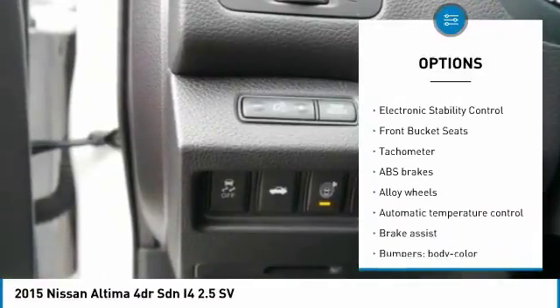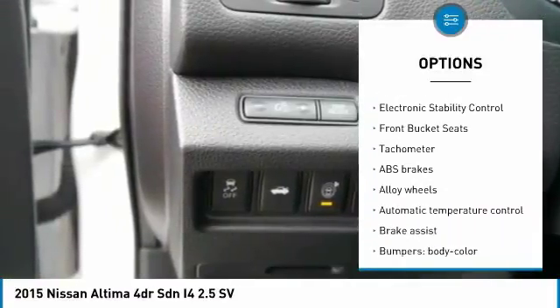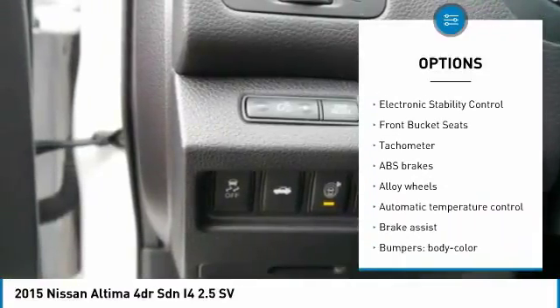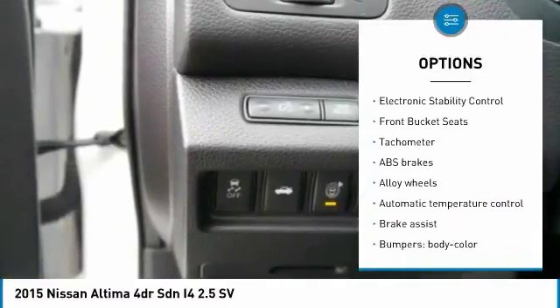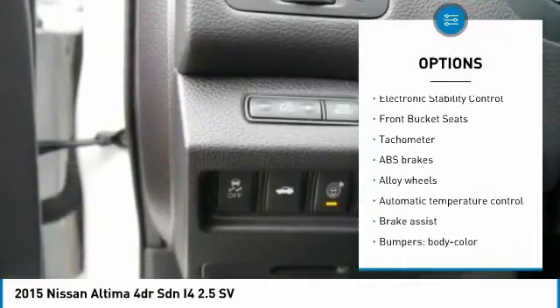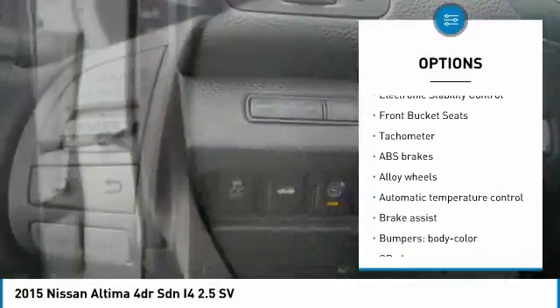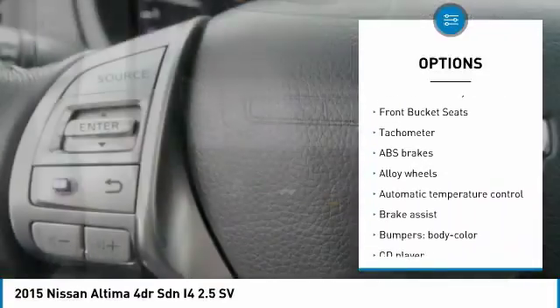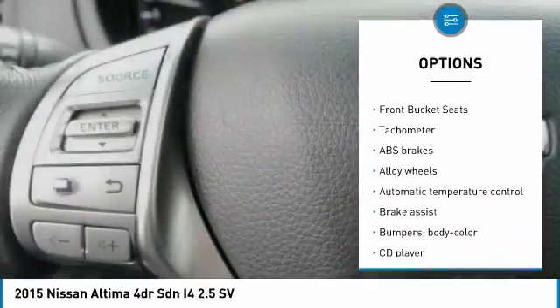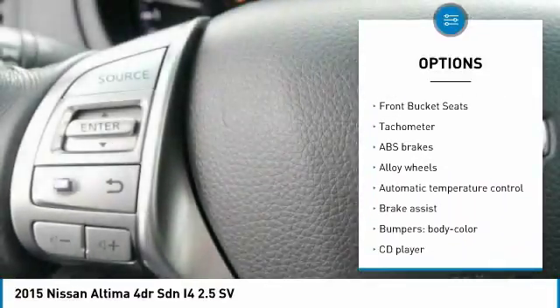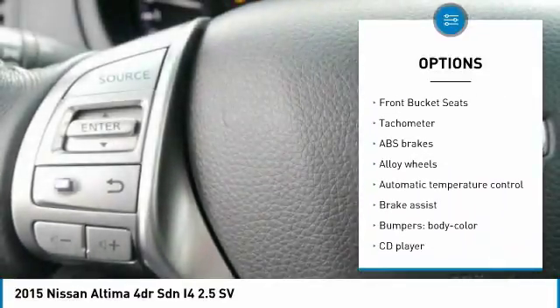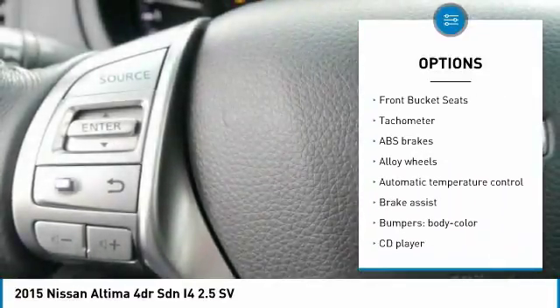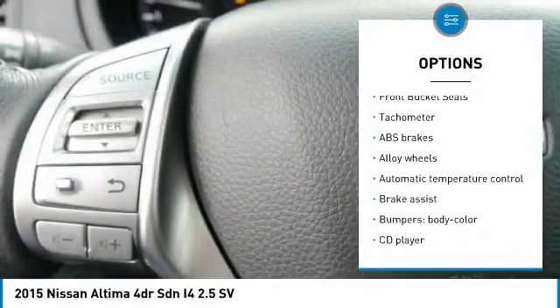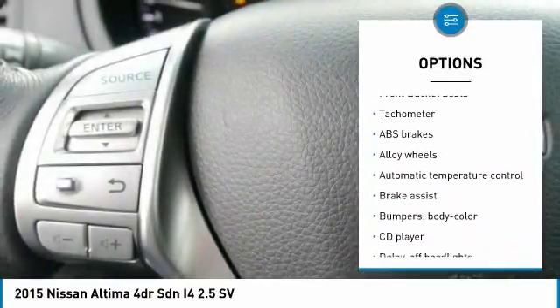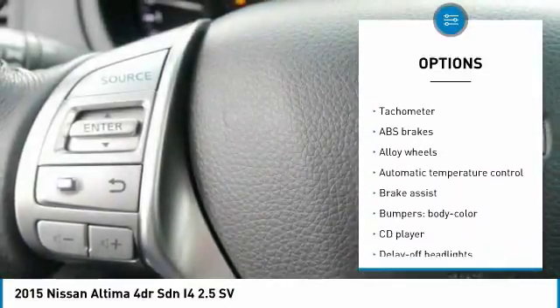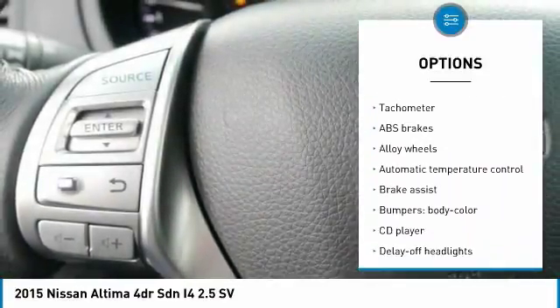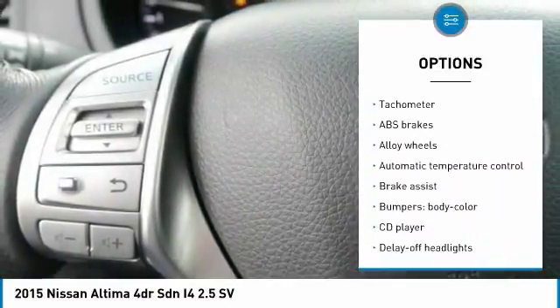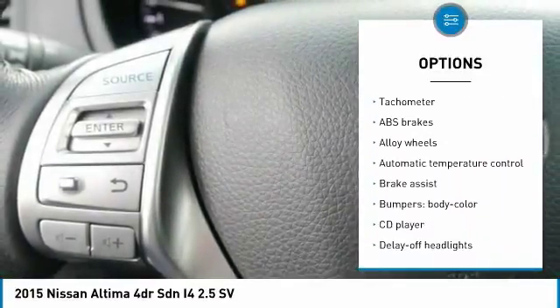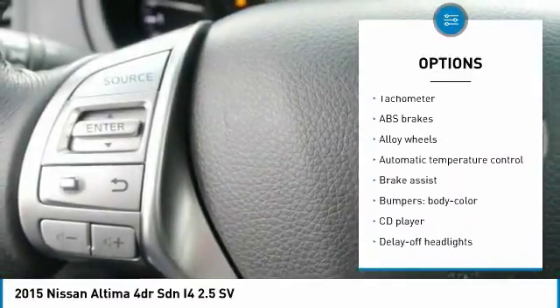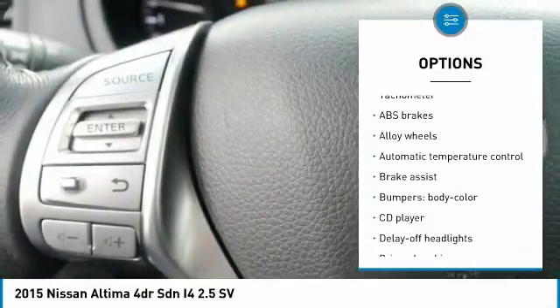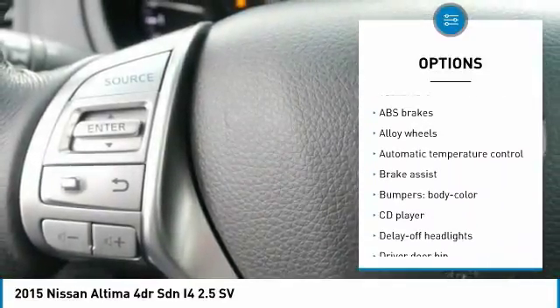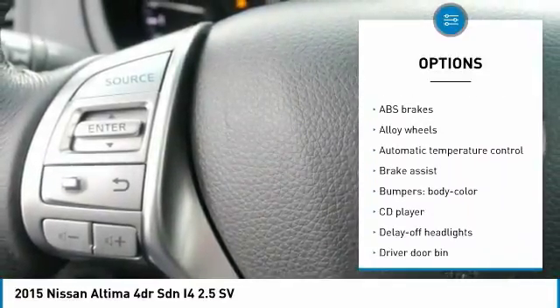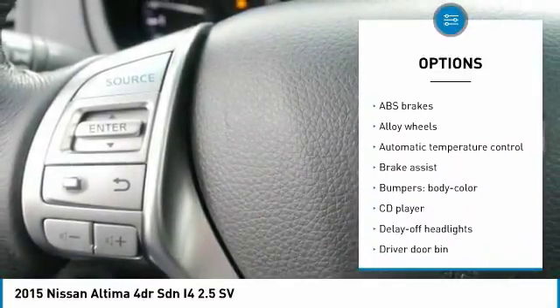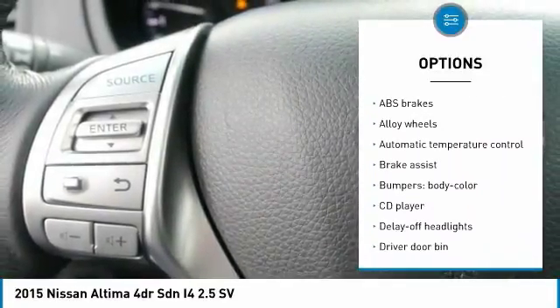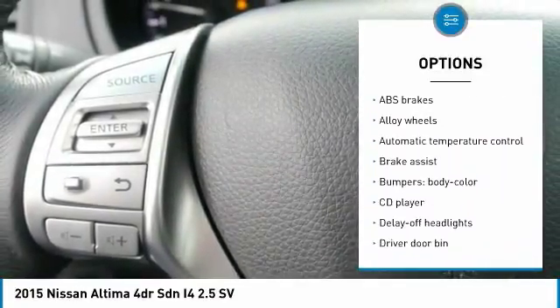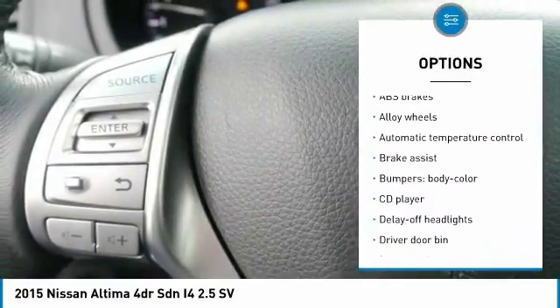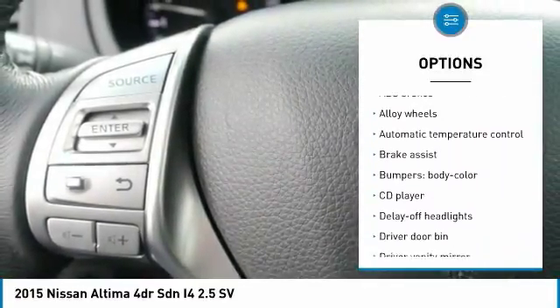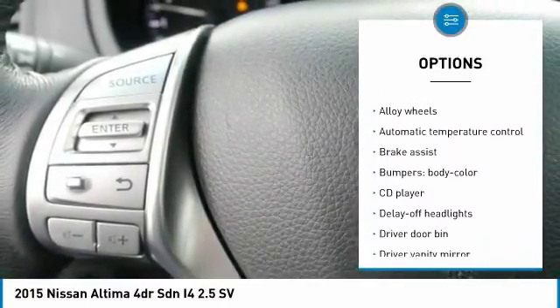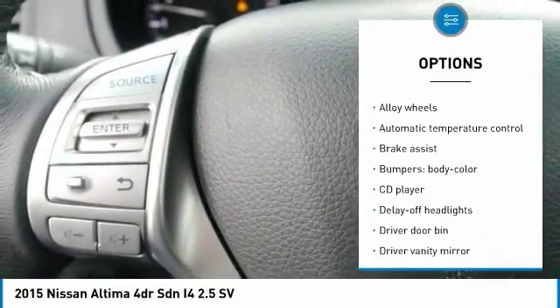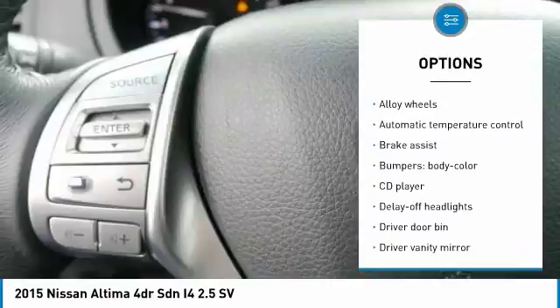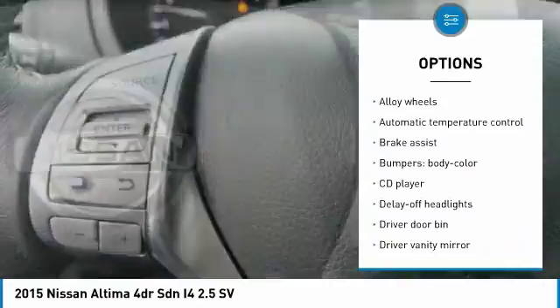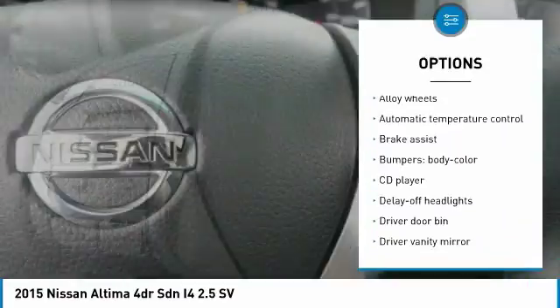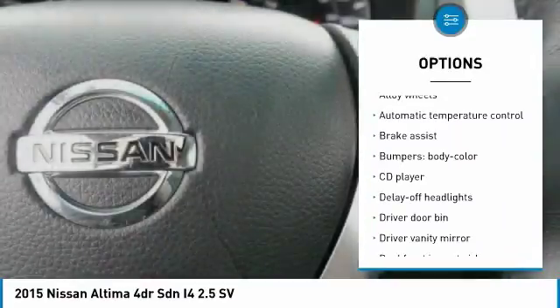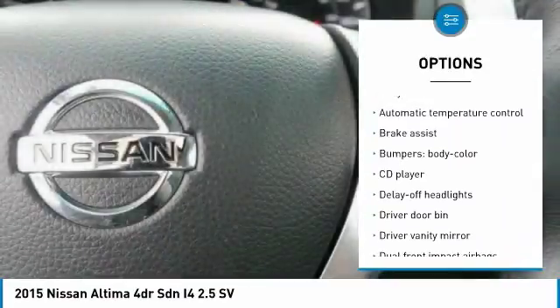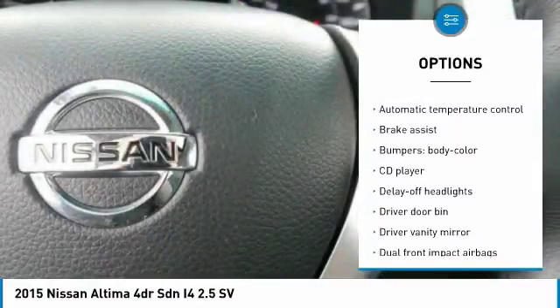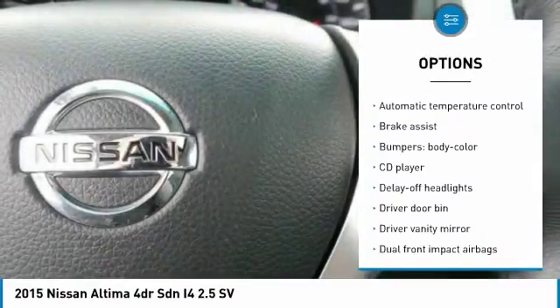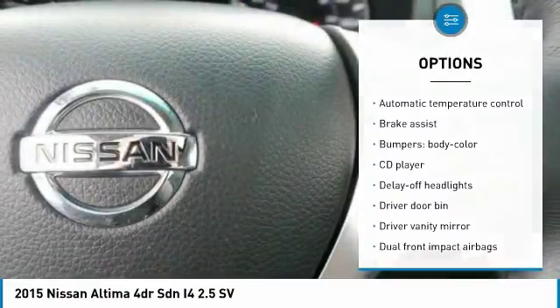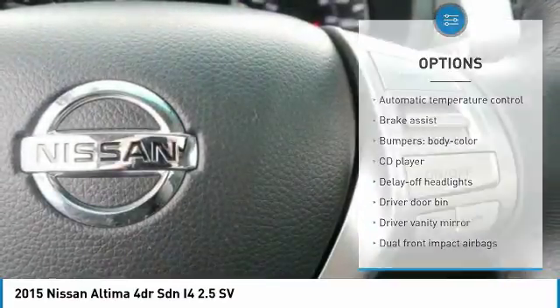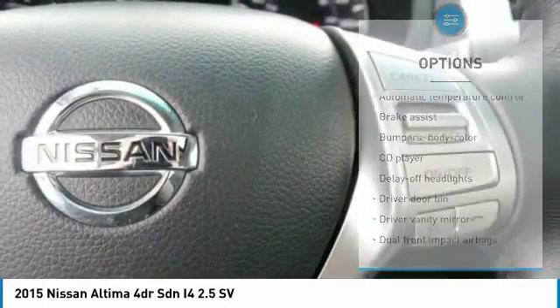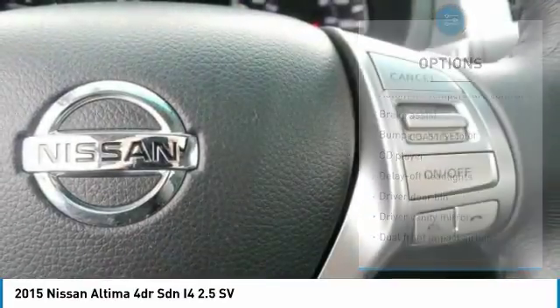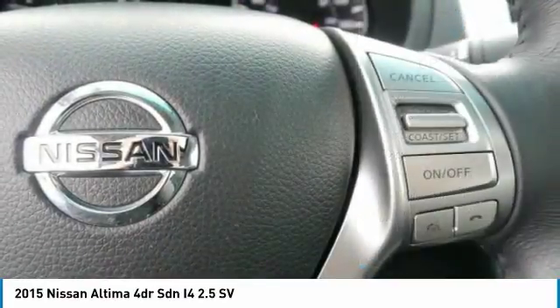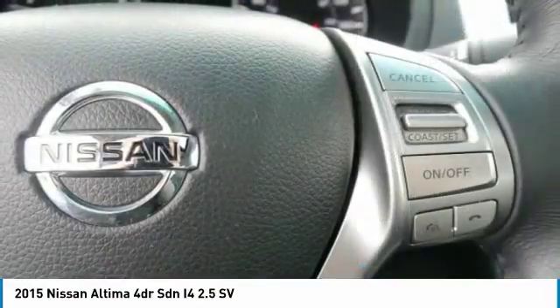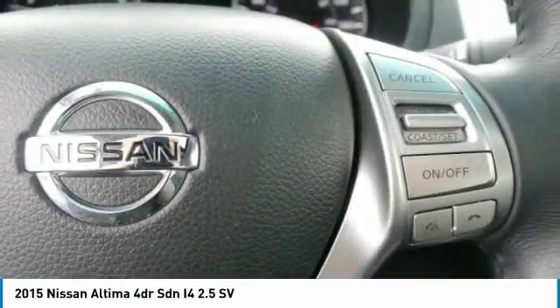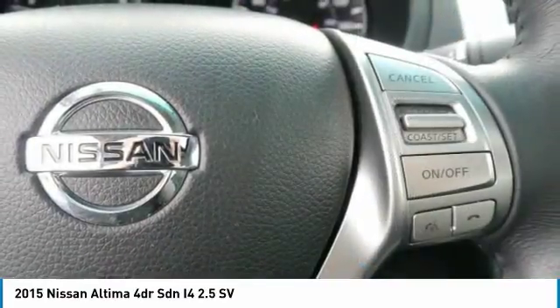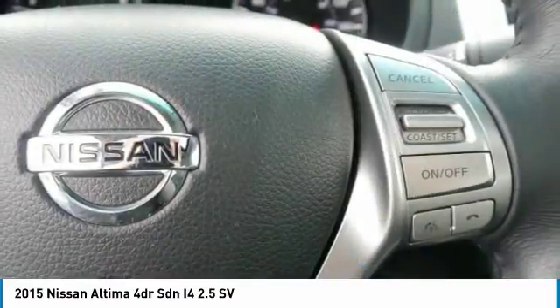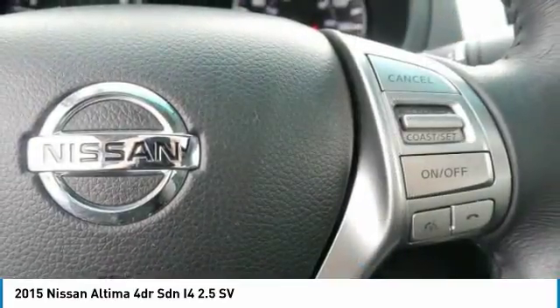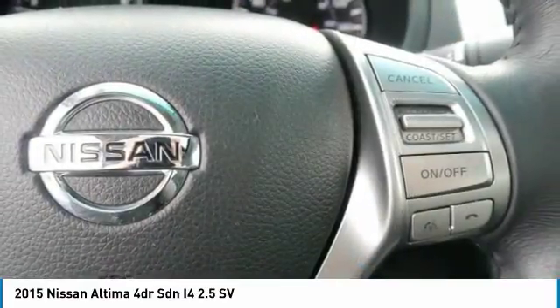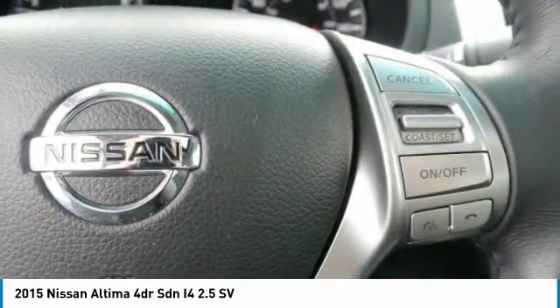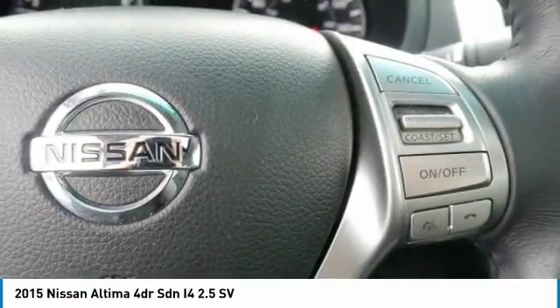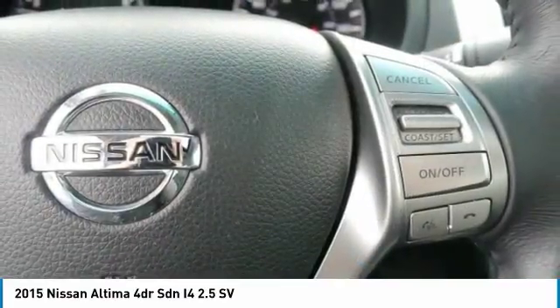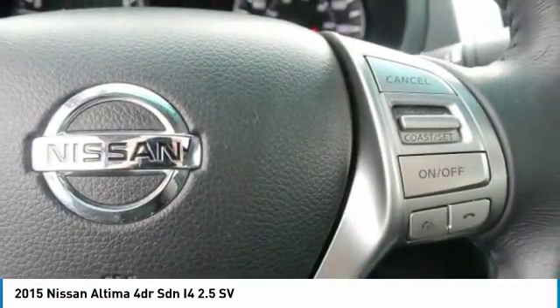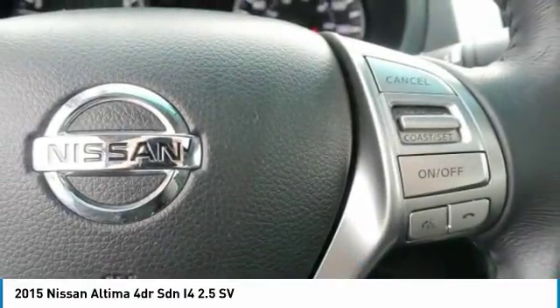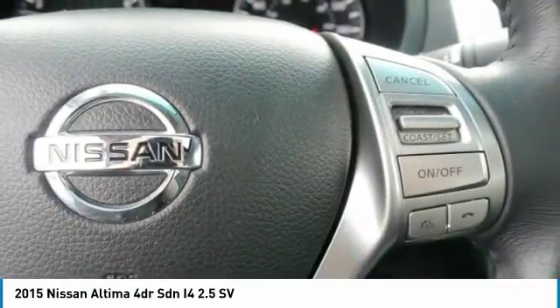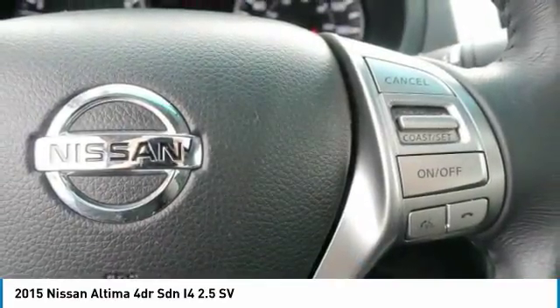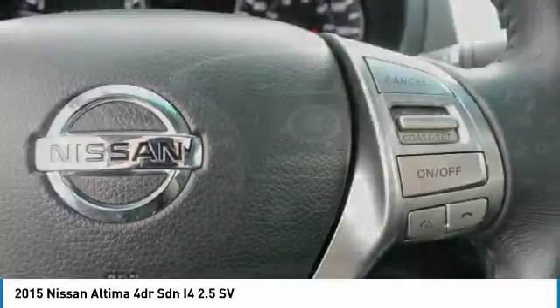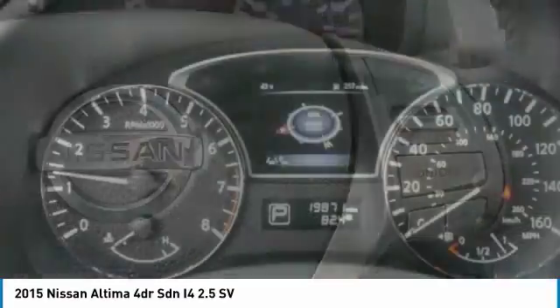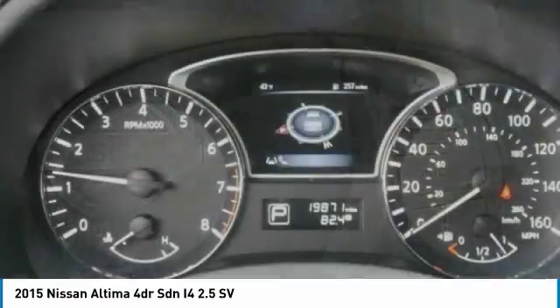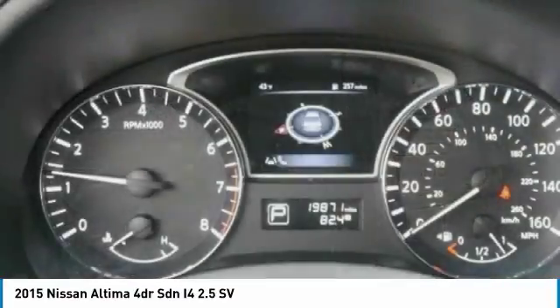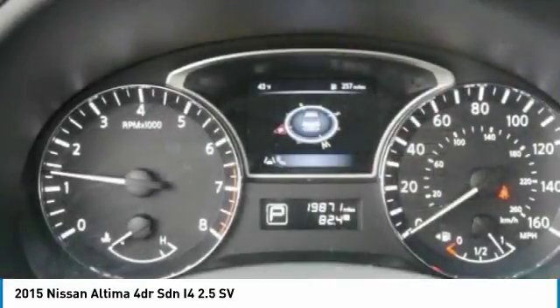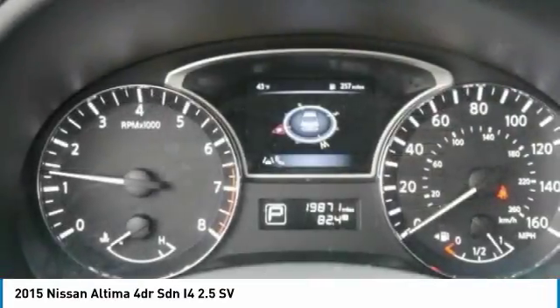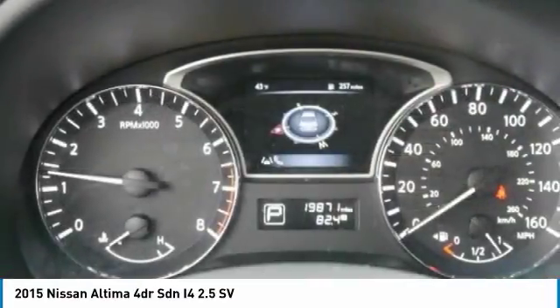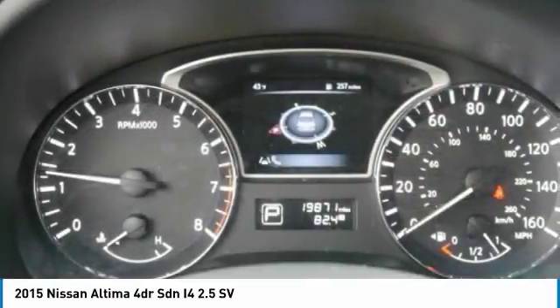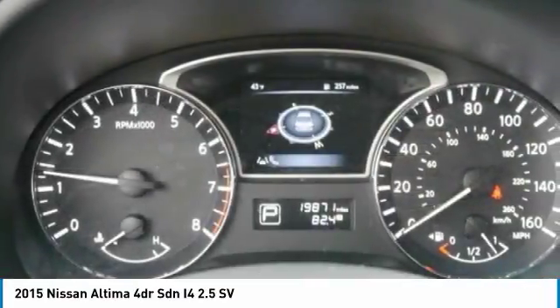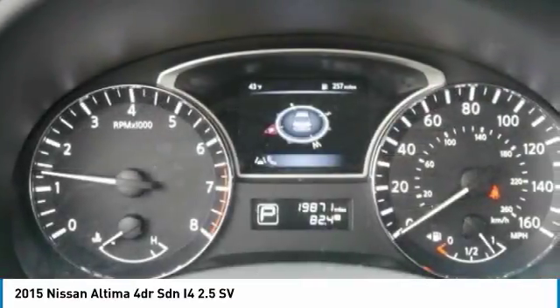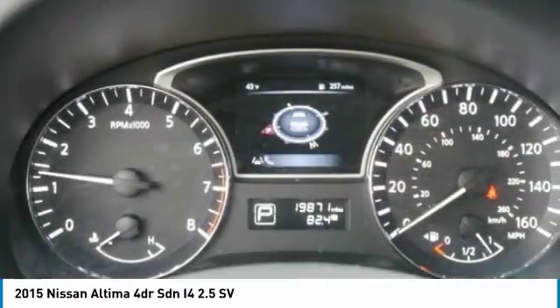Four-wheel disc brakes, CD player, electronic stability control, fog lights, security system, rear window defroster.